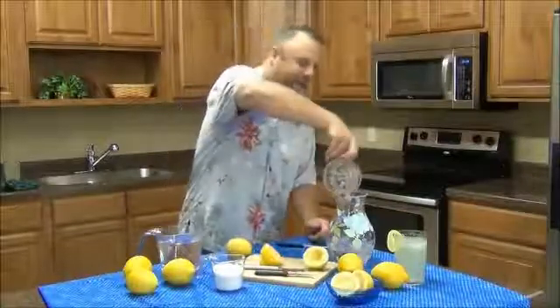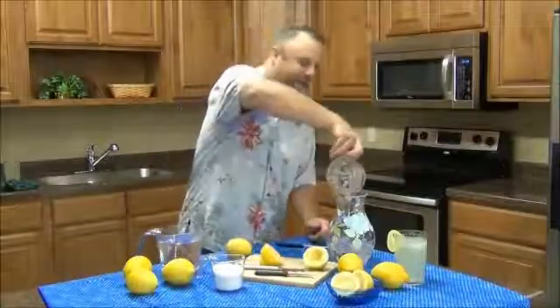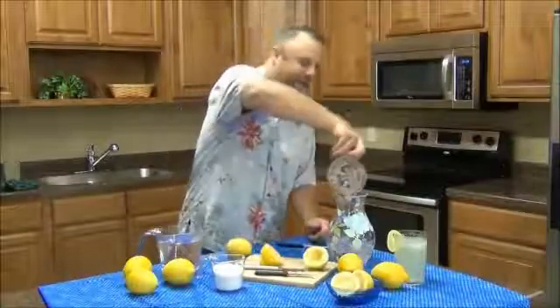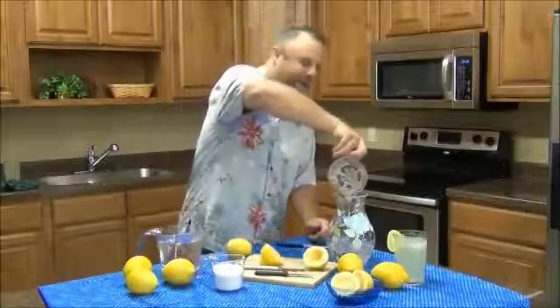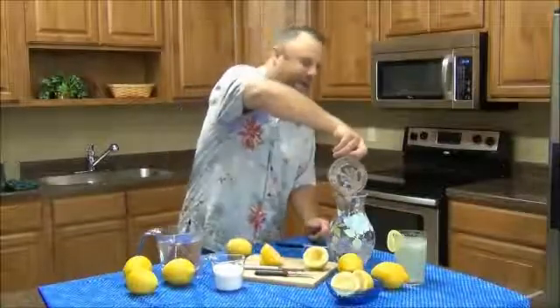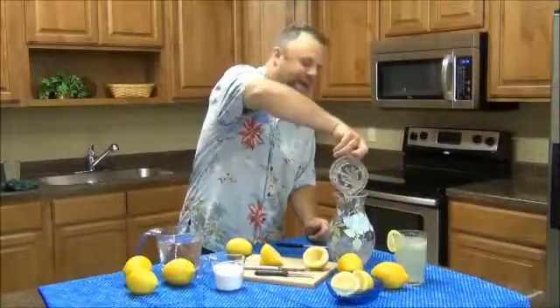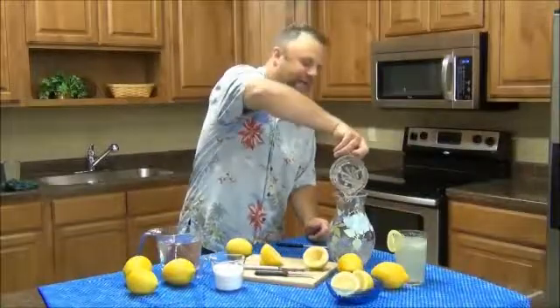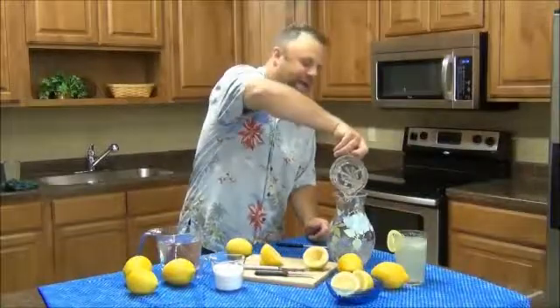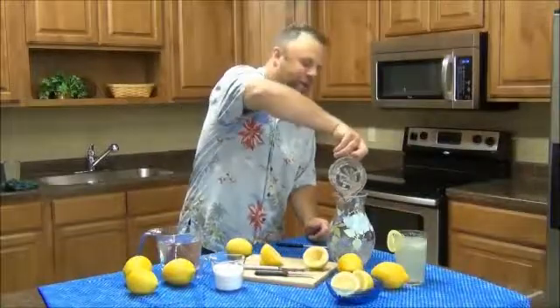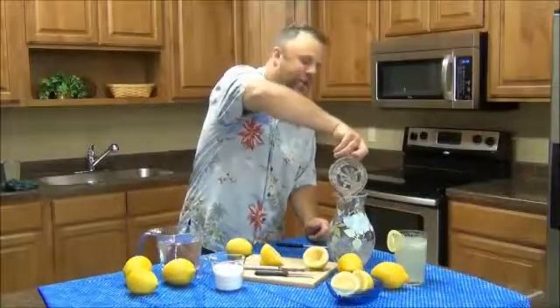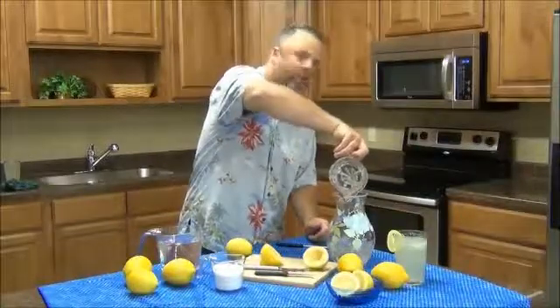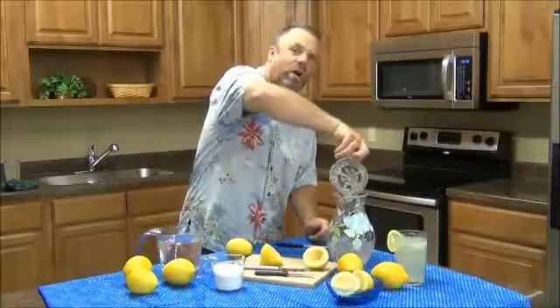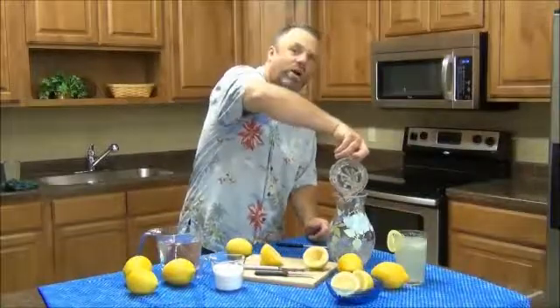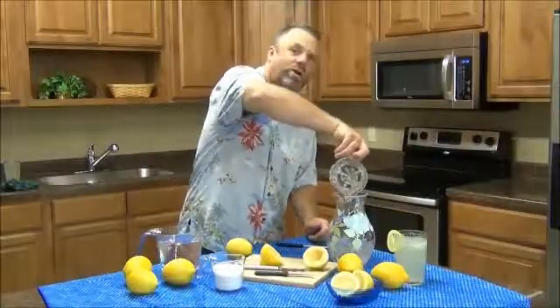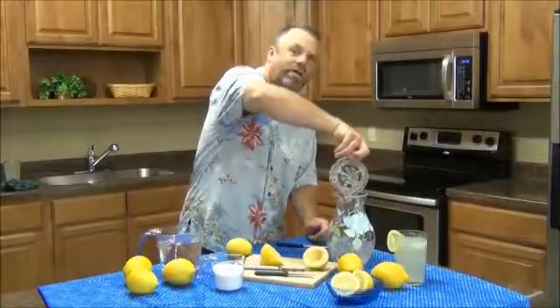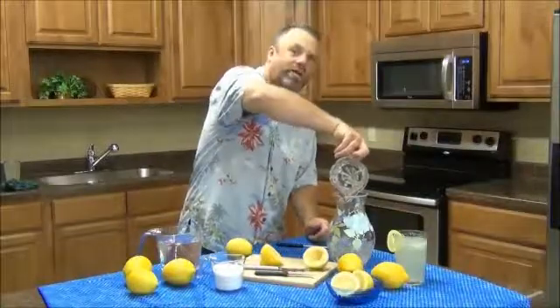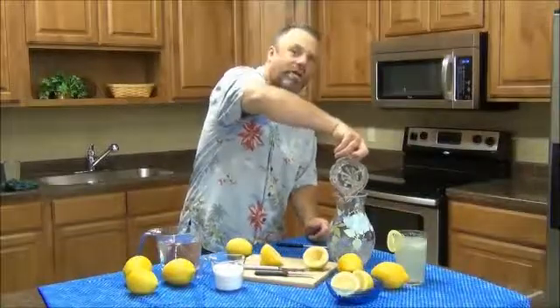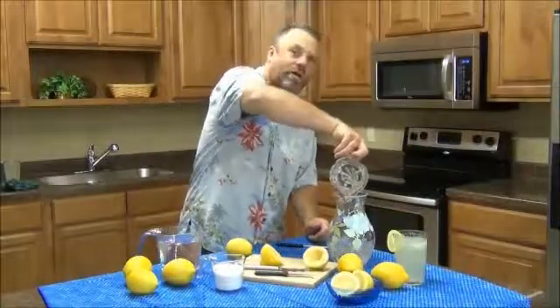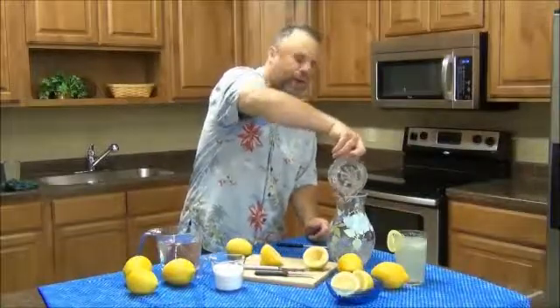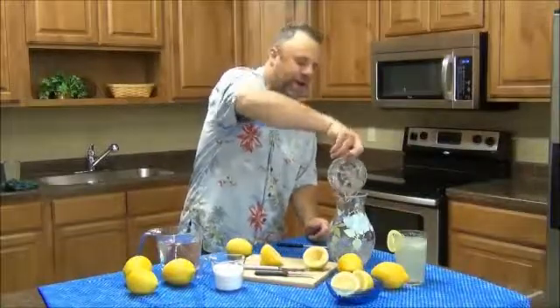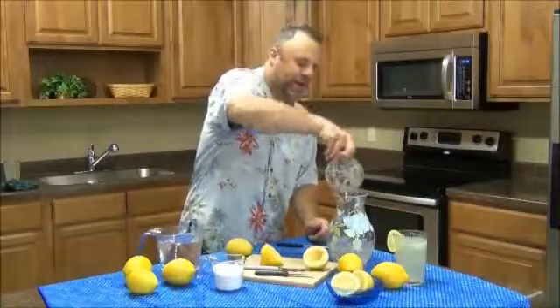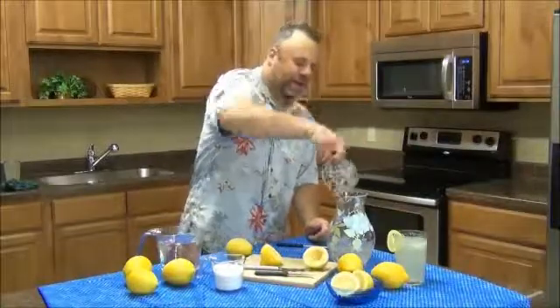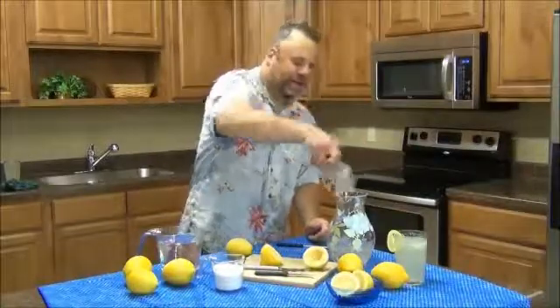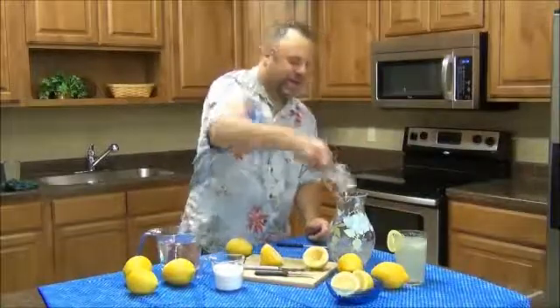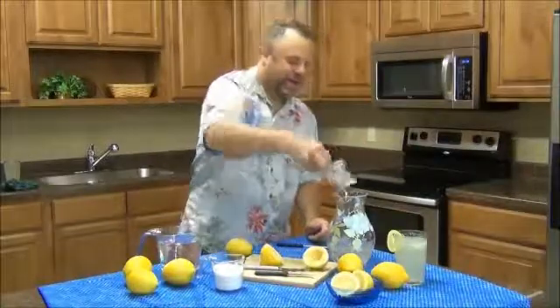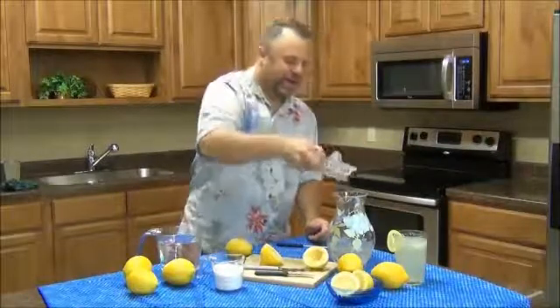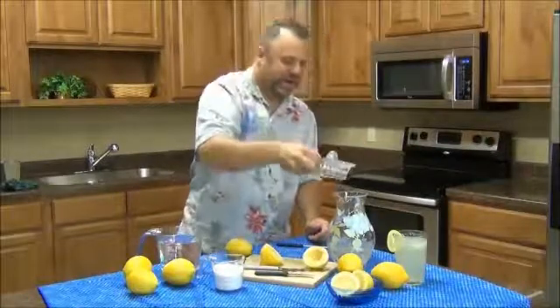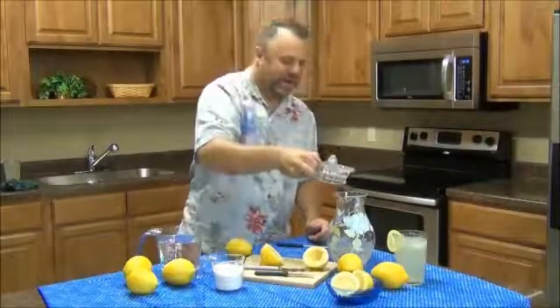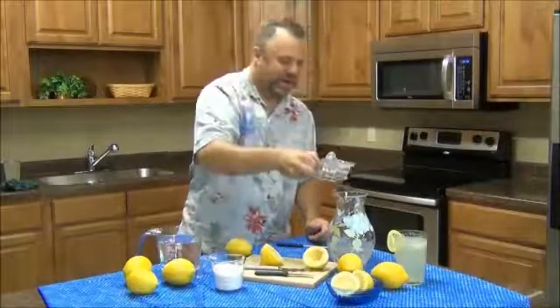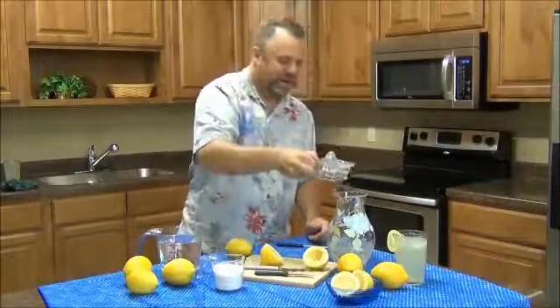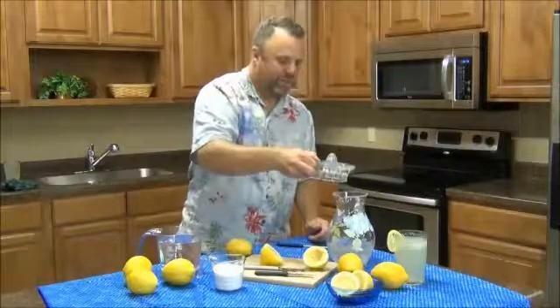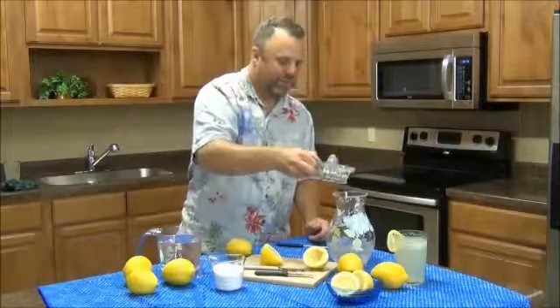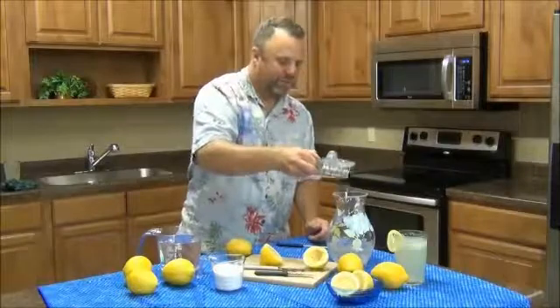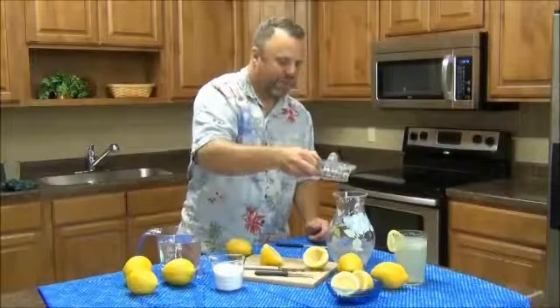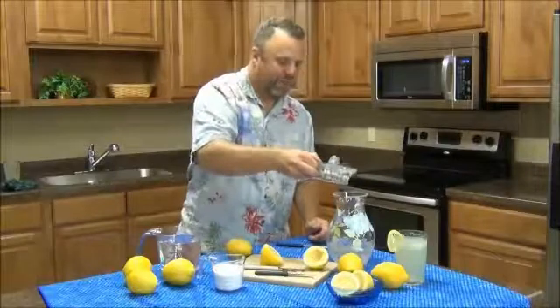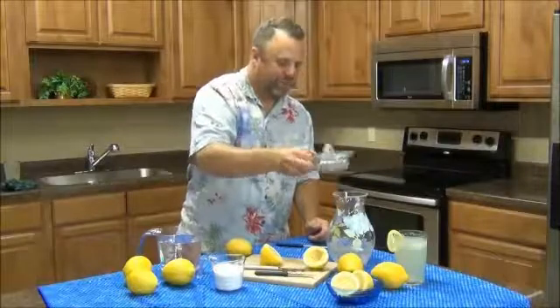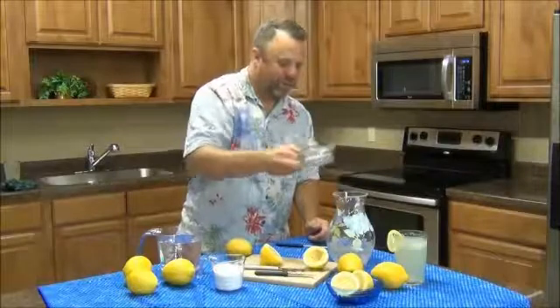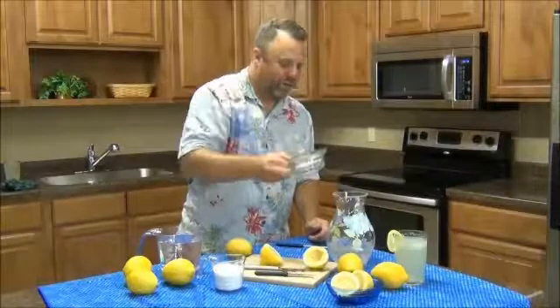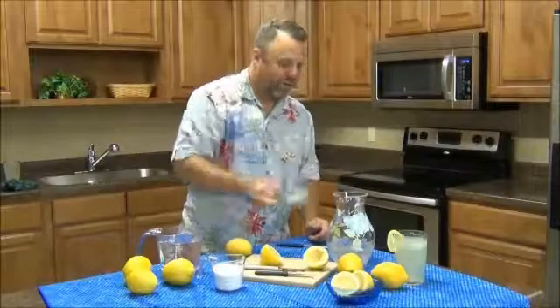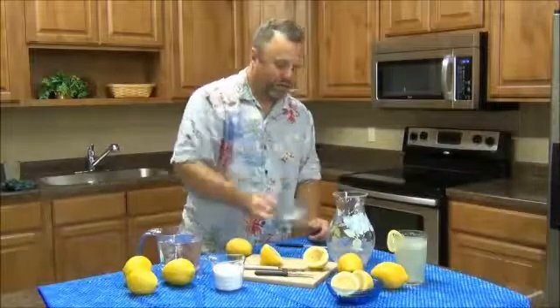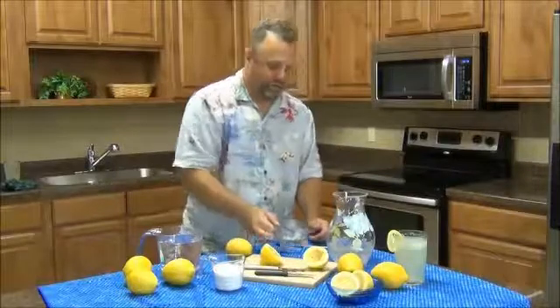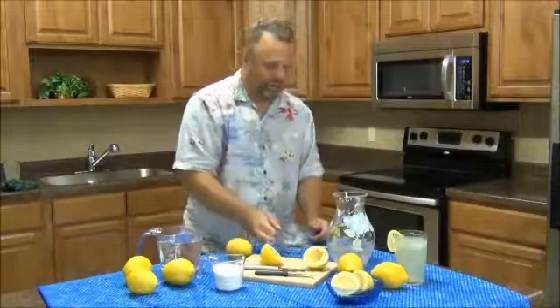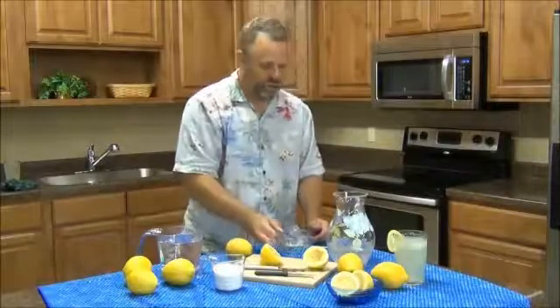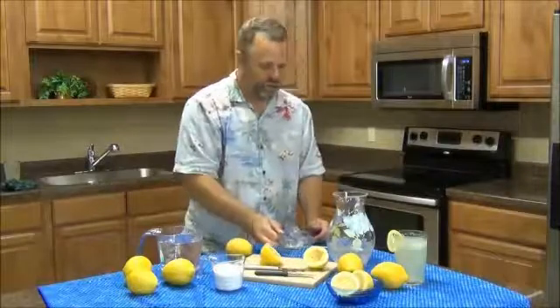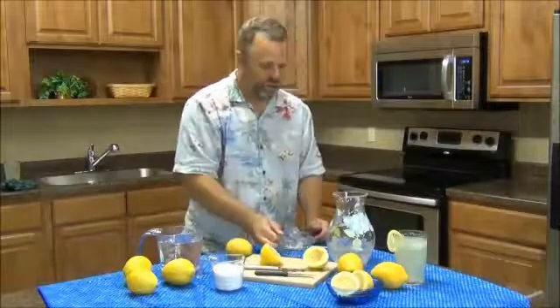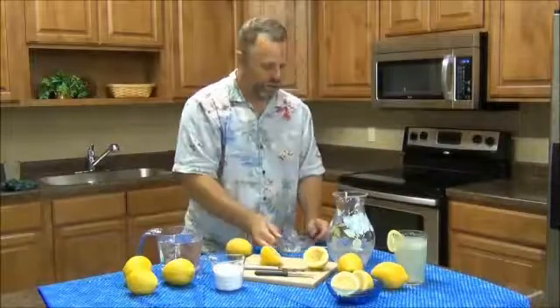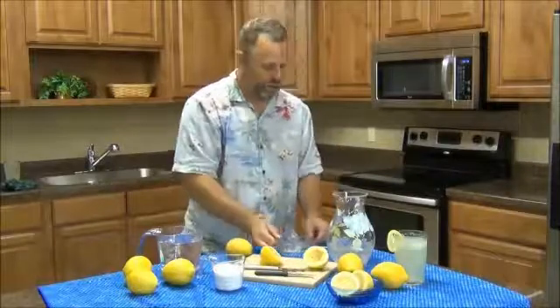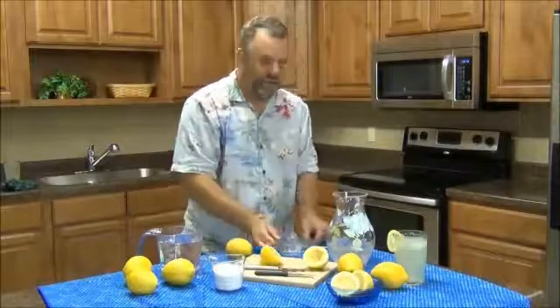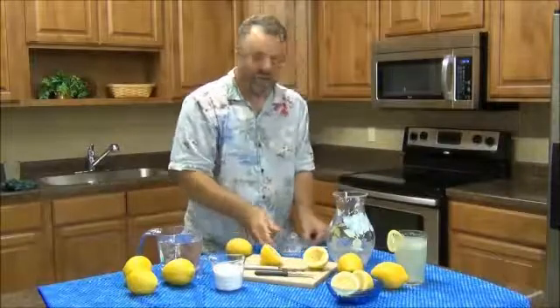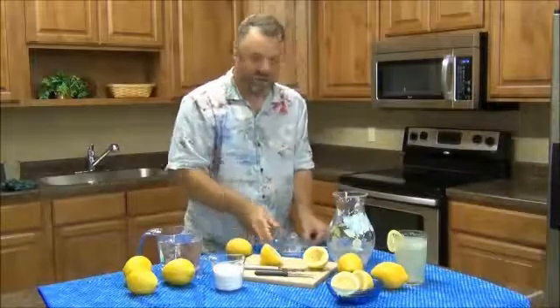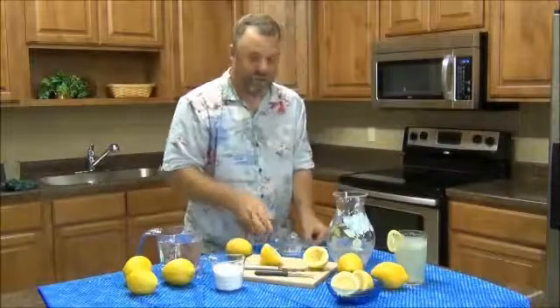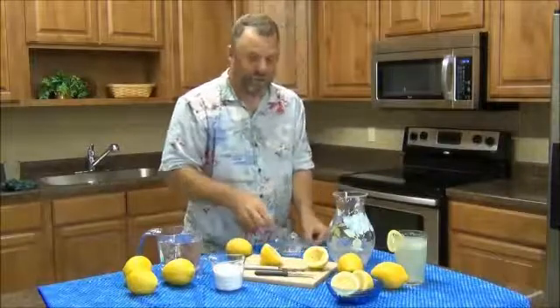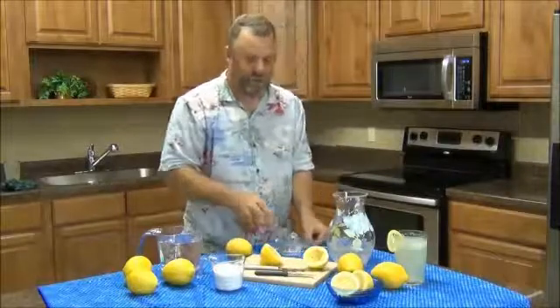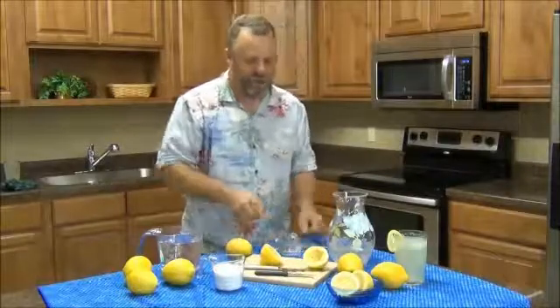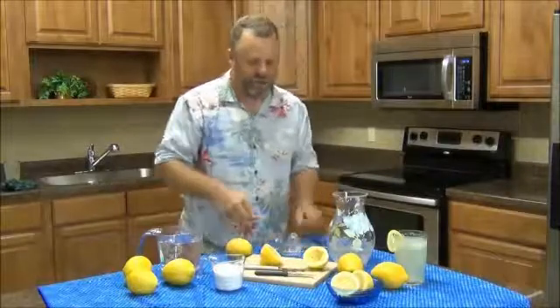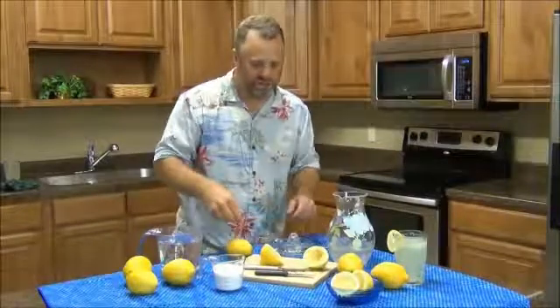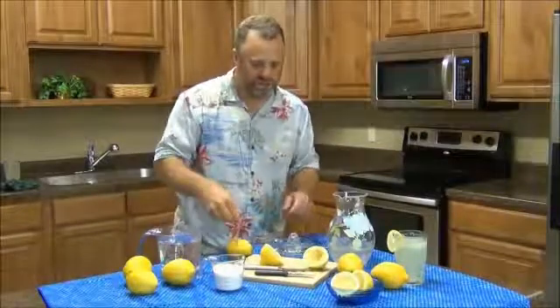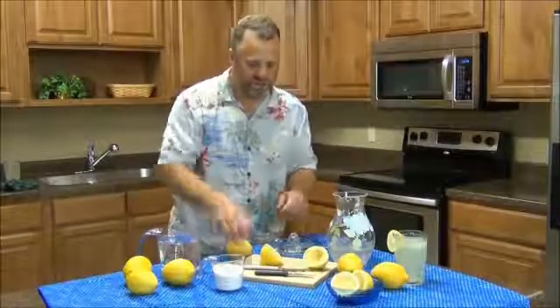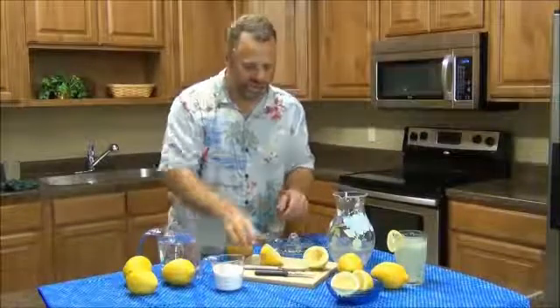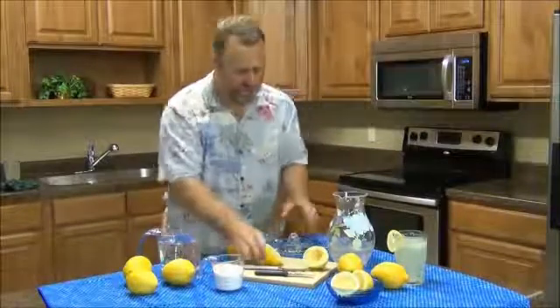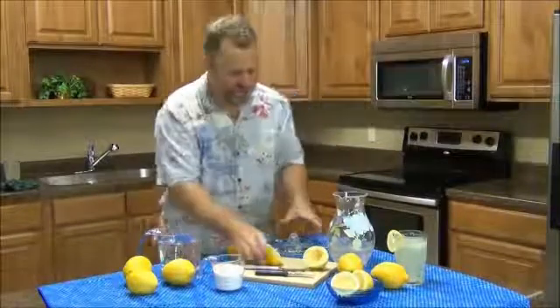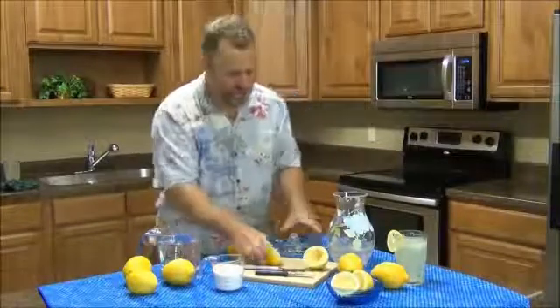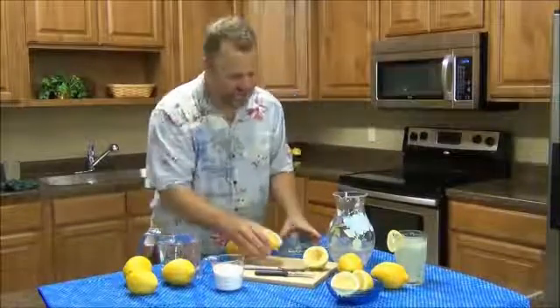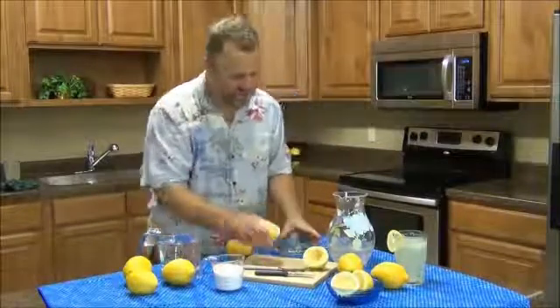We have a quart of water in there already, and we'll add another quart and the sugar, and we'll mix it up with a handy server when we're done.